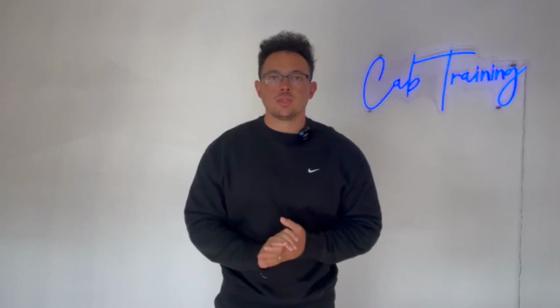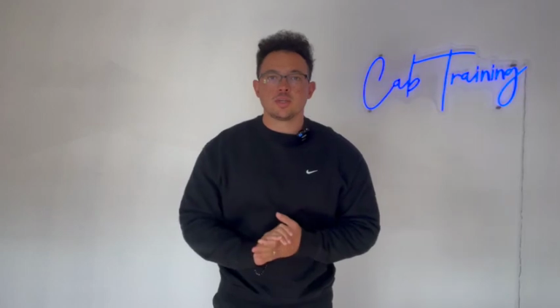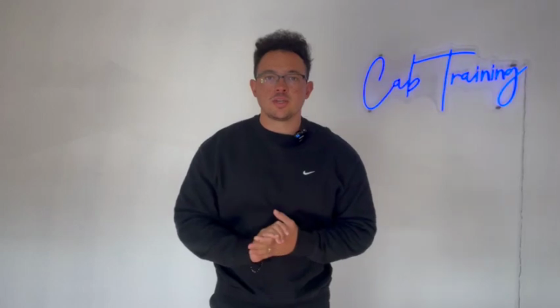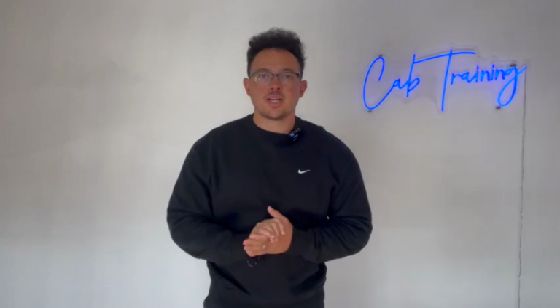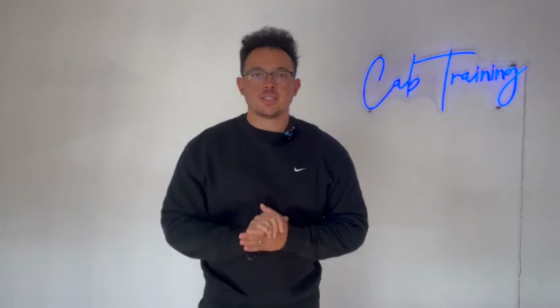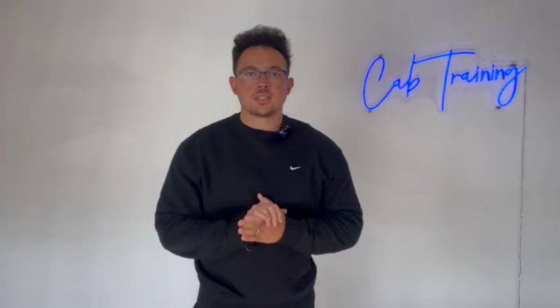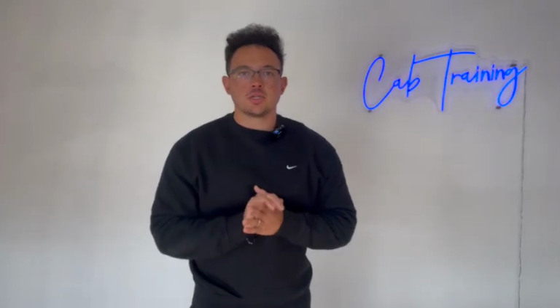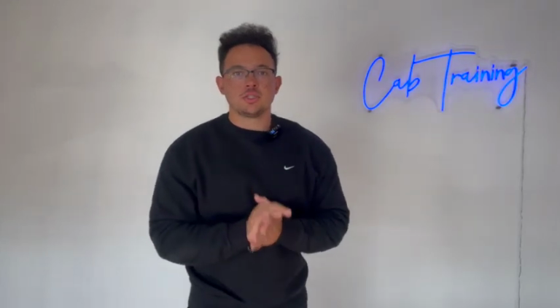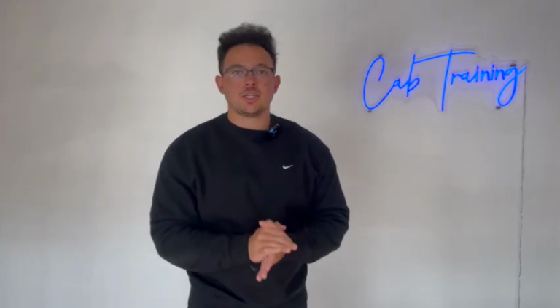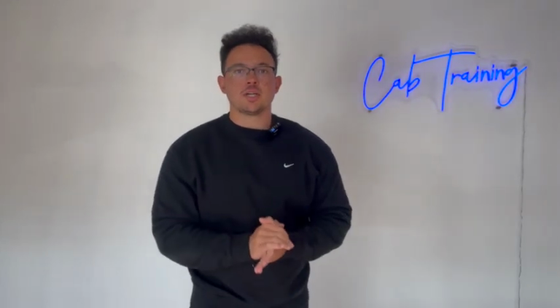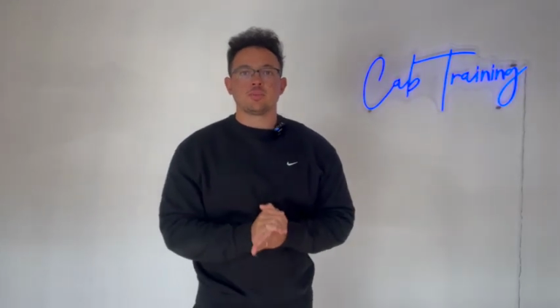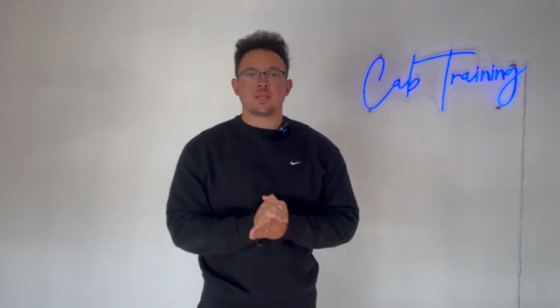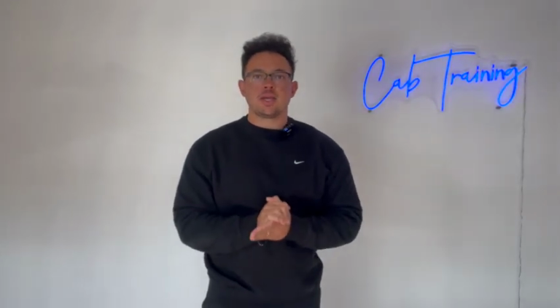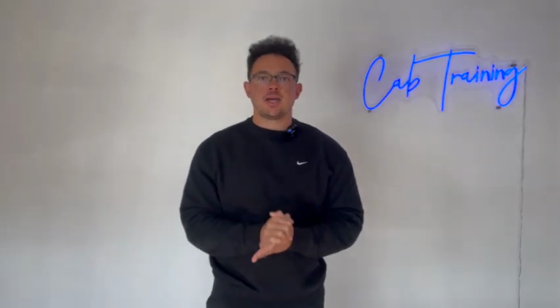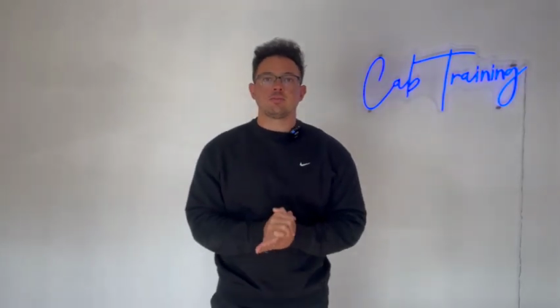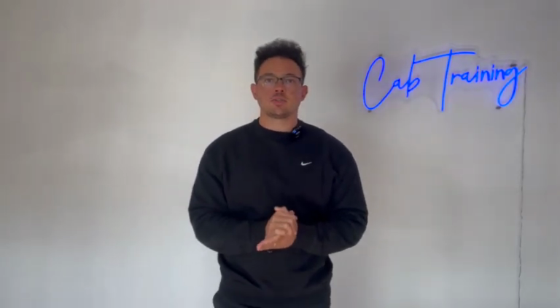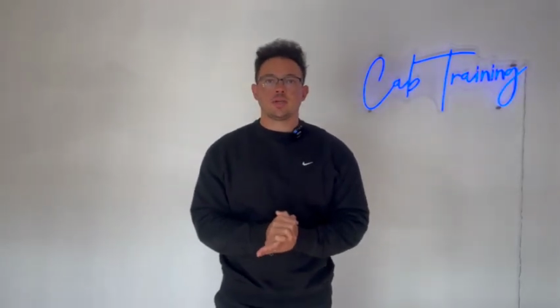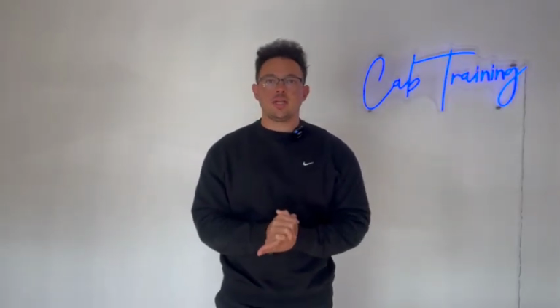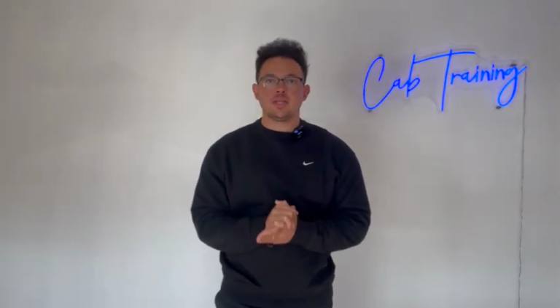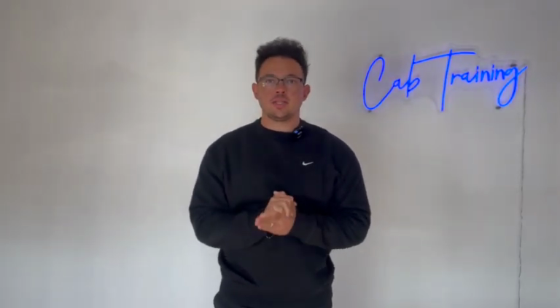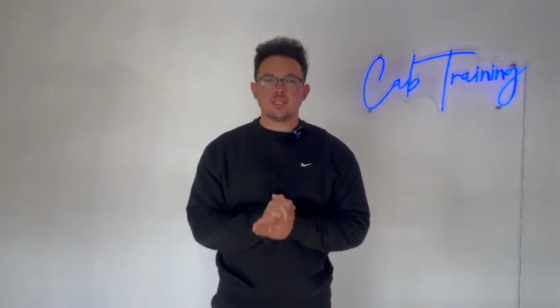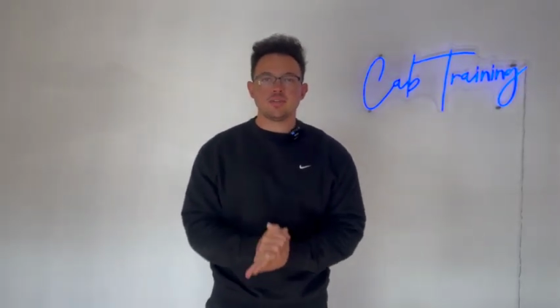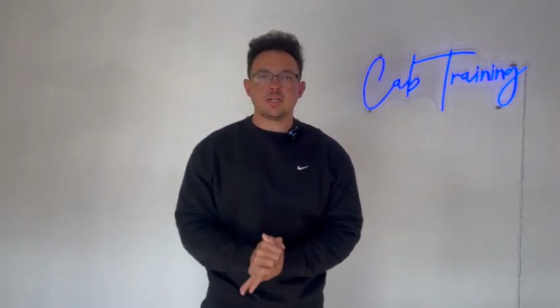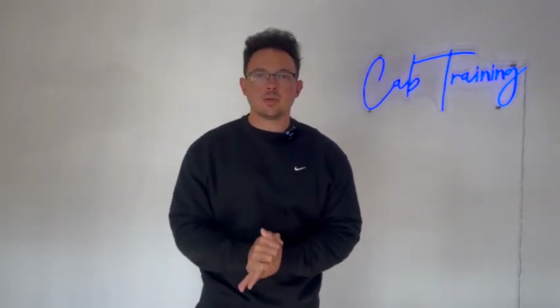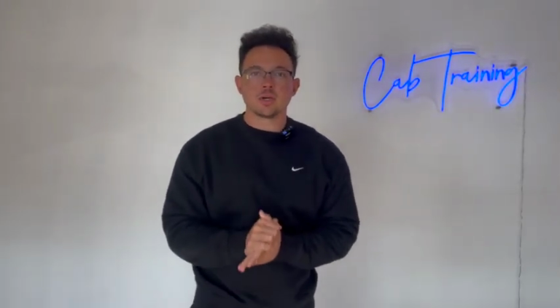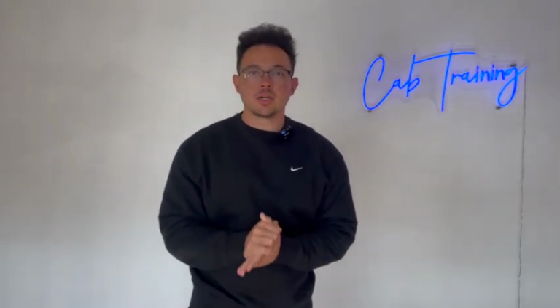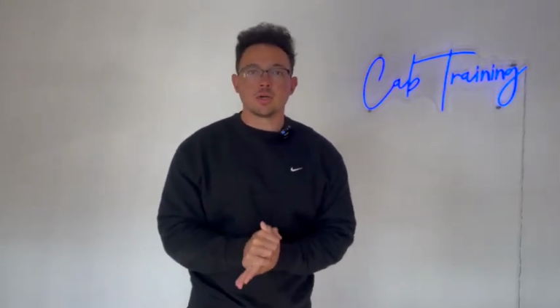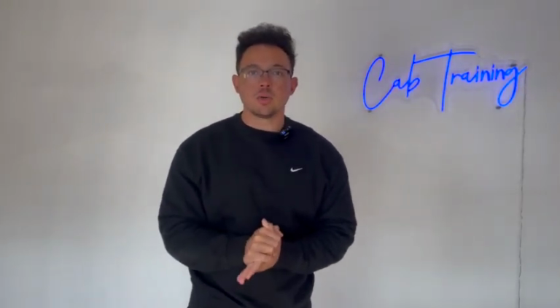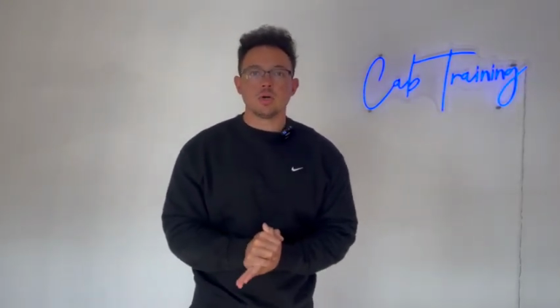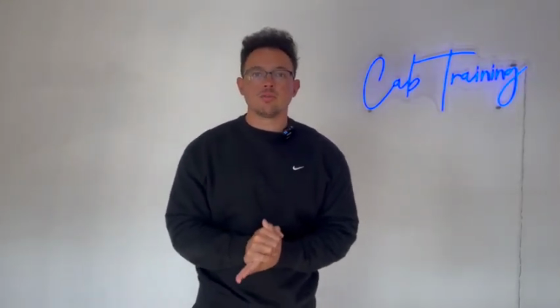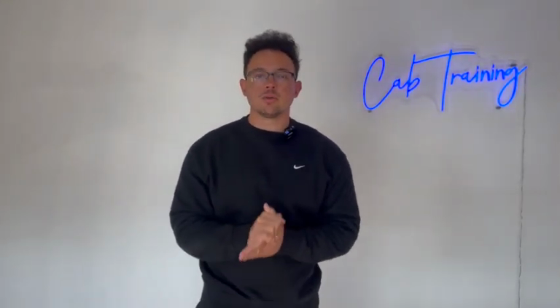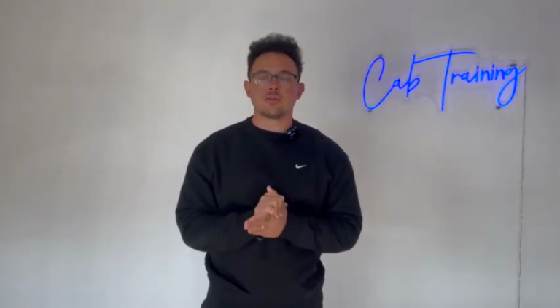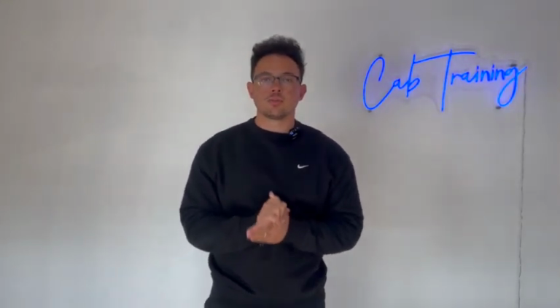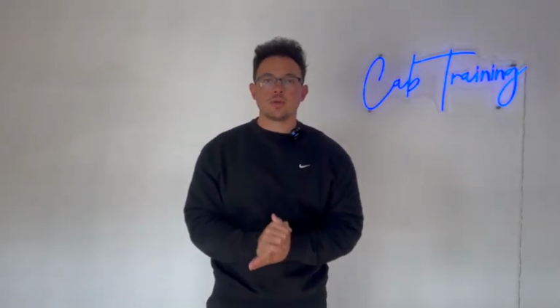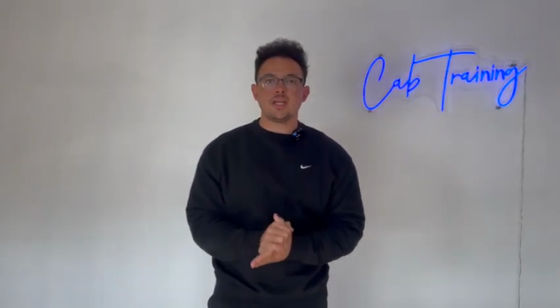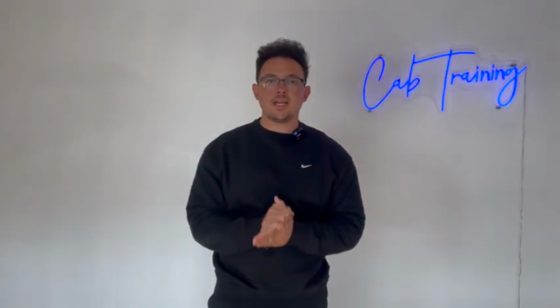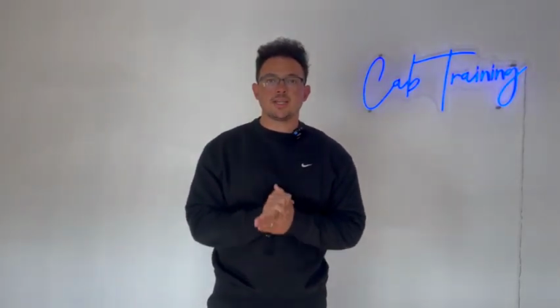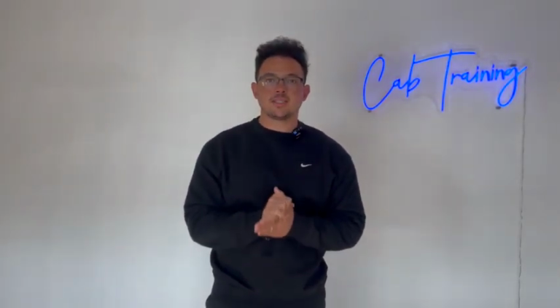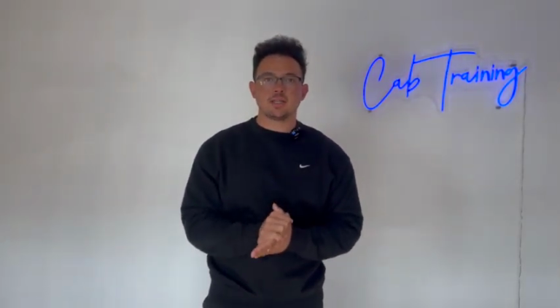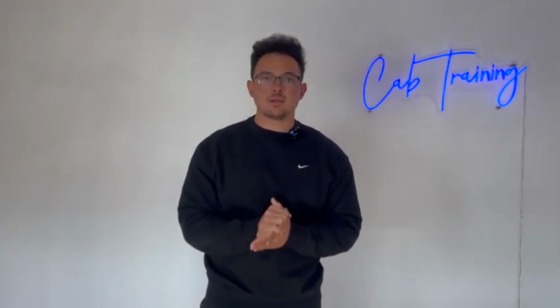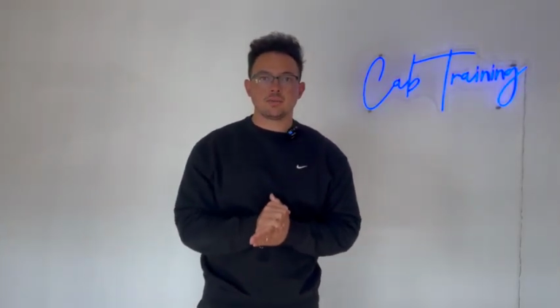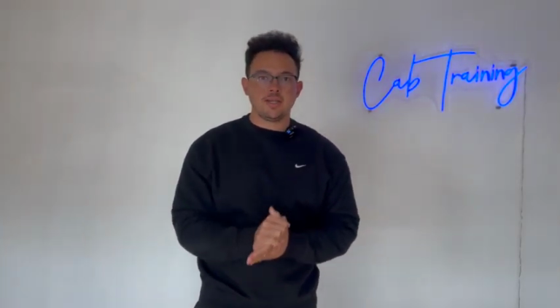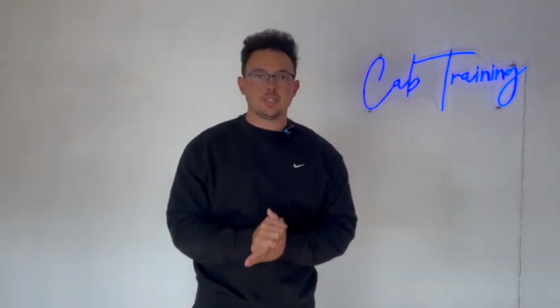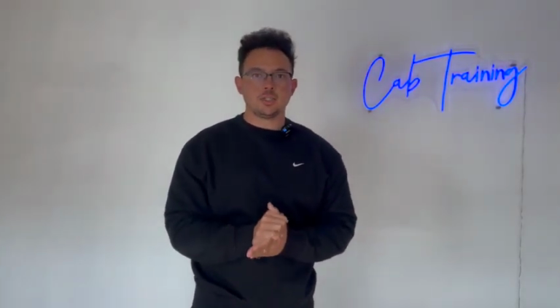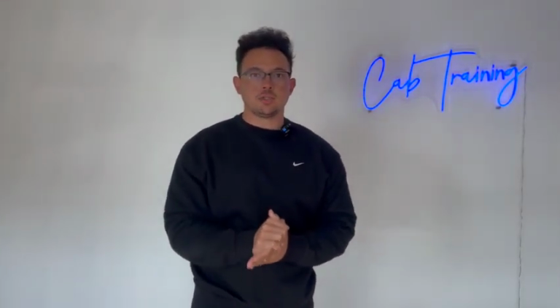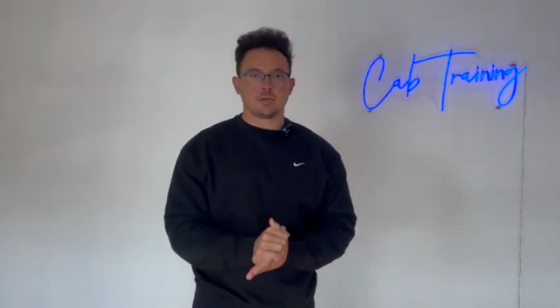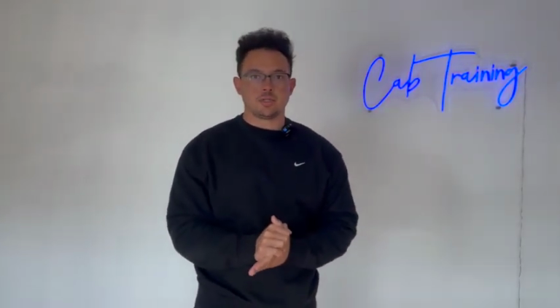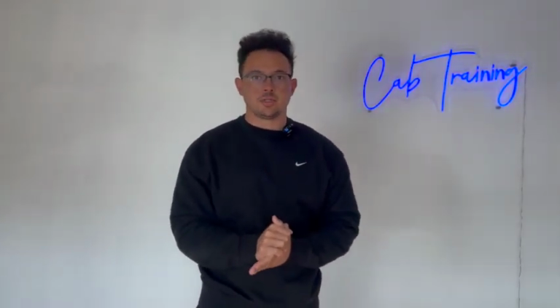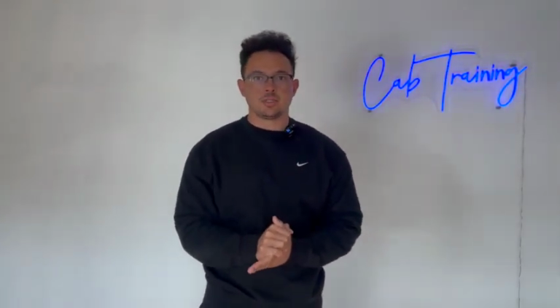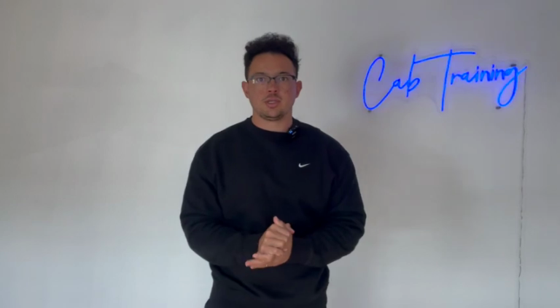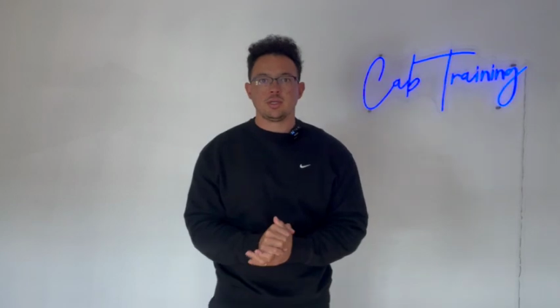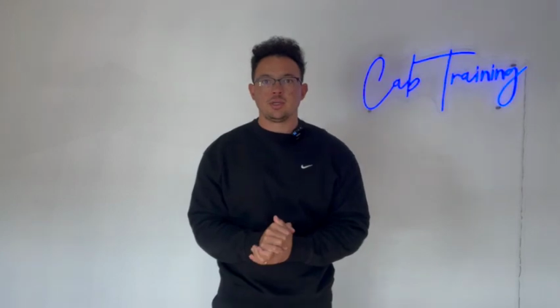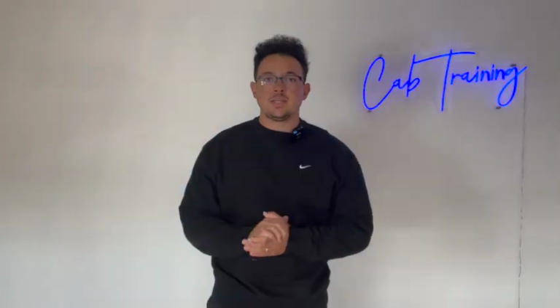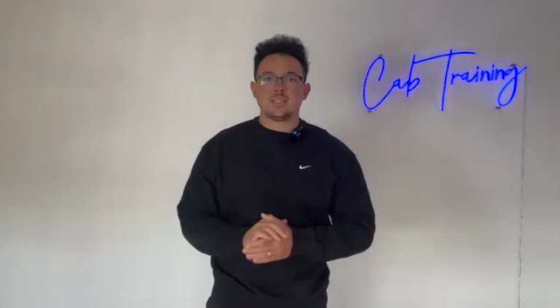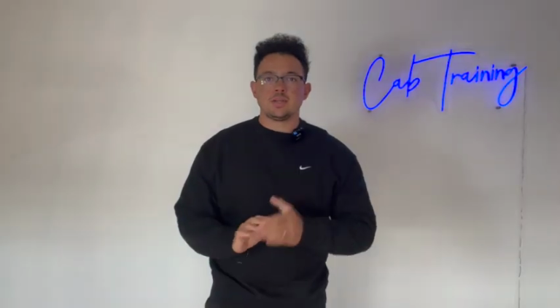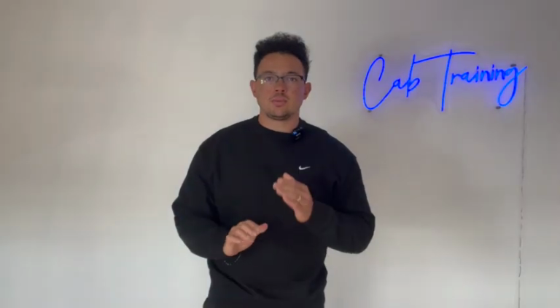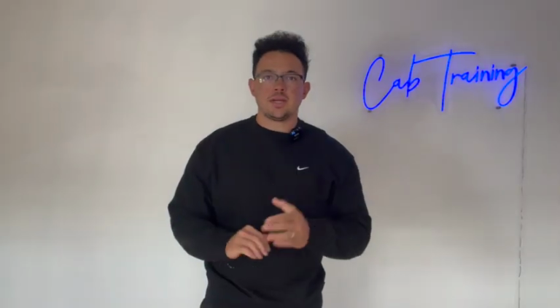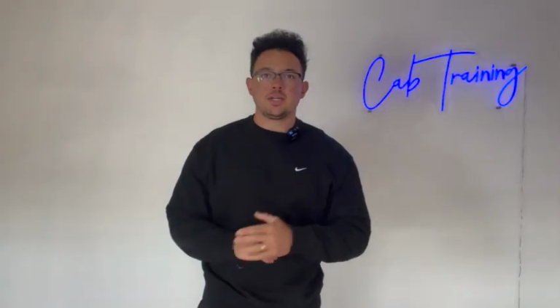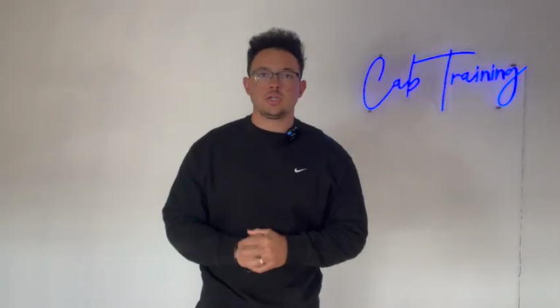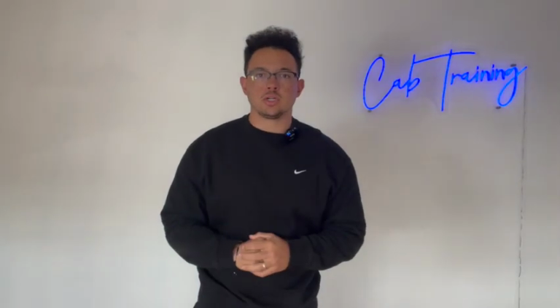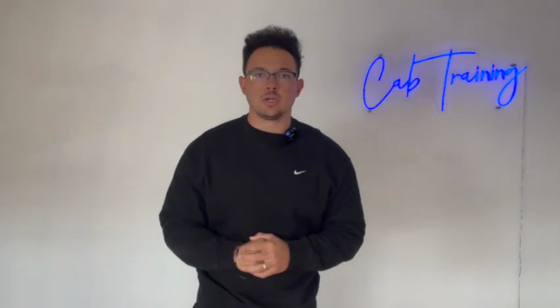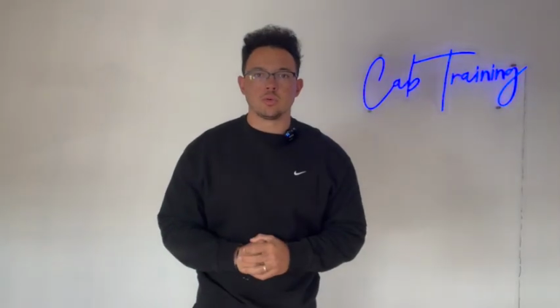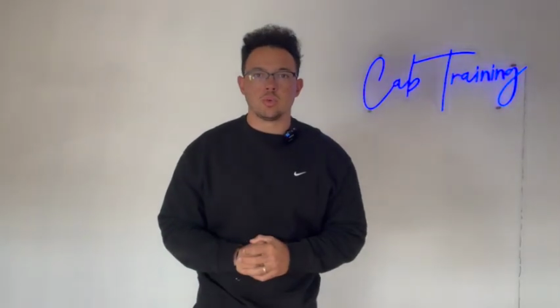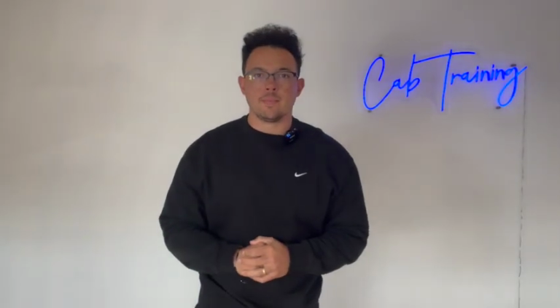What's up you guys, it's Coach Jacob with Cab Training. In this video, we're gonna go over three acceleration drills. Let's get right into drill number one.